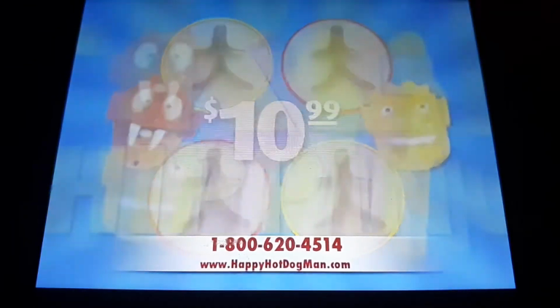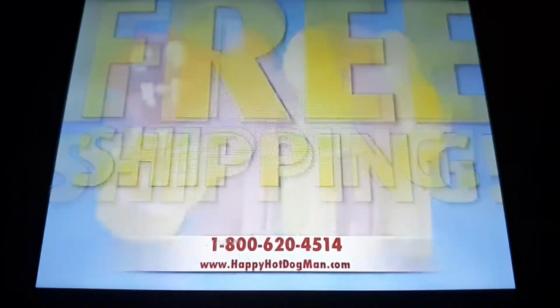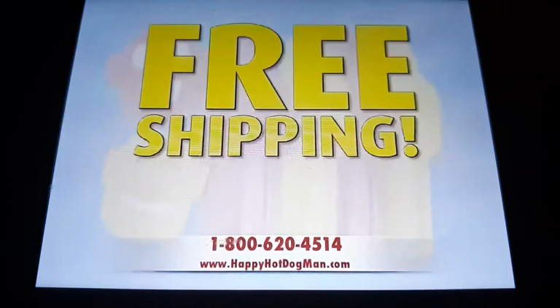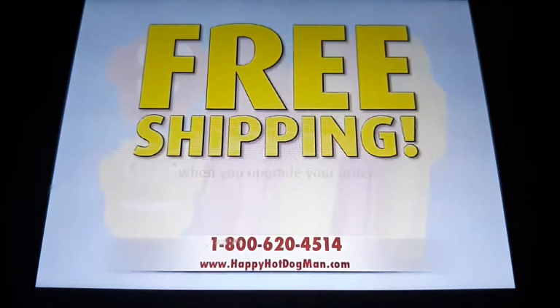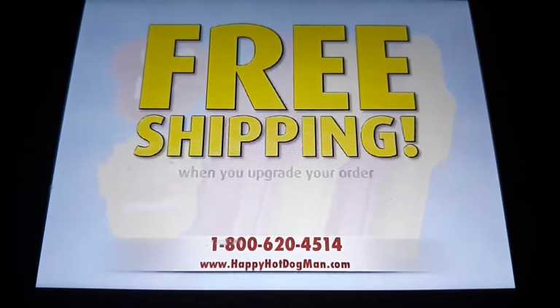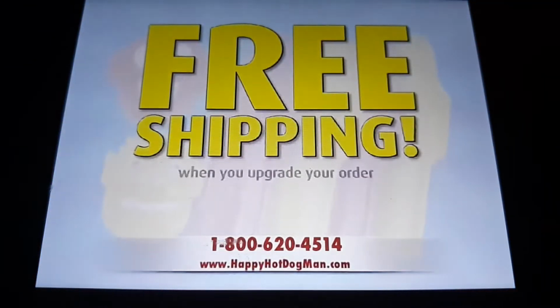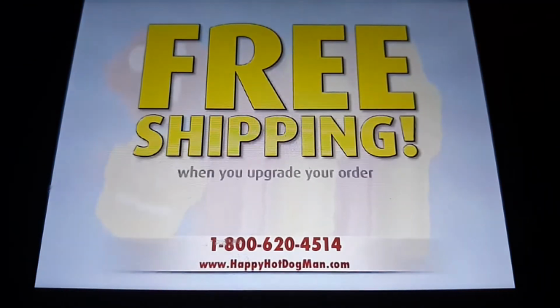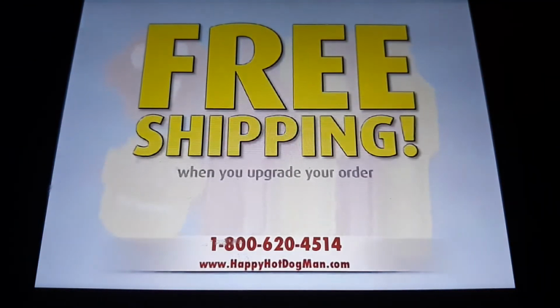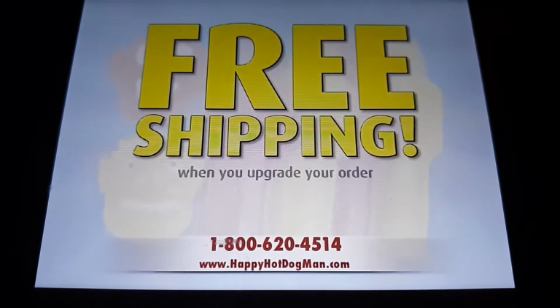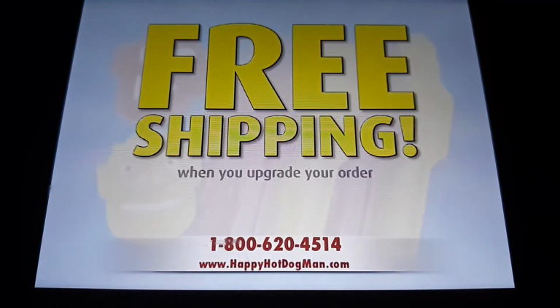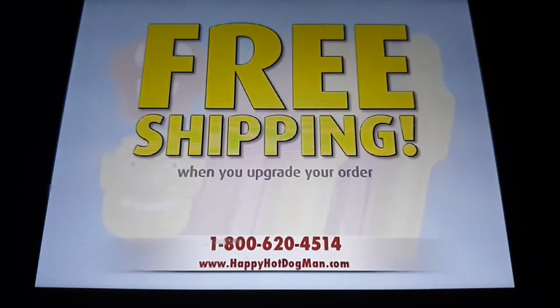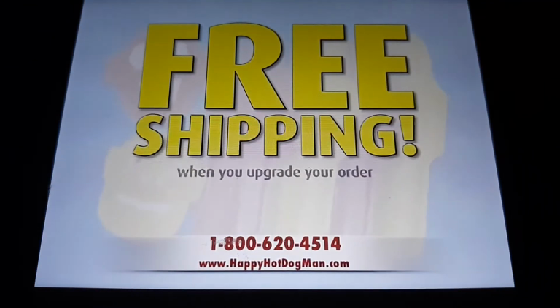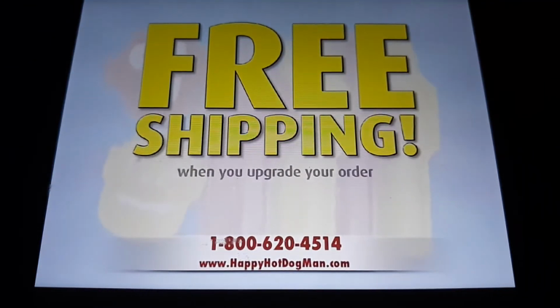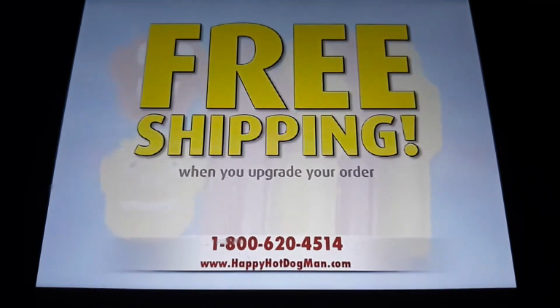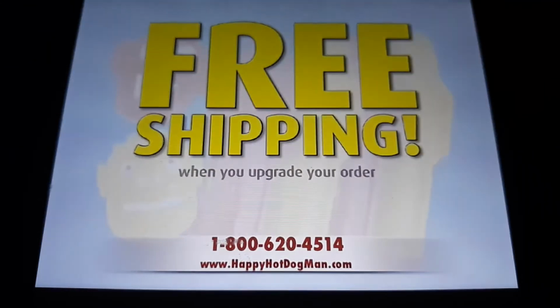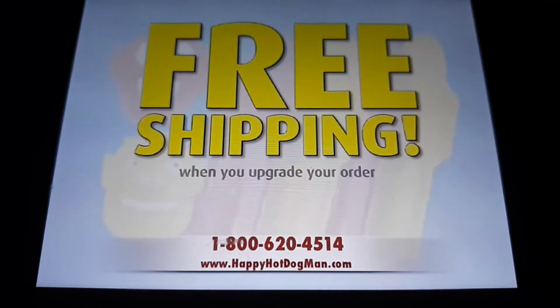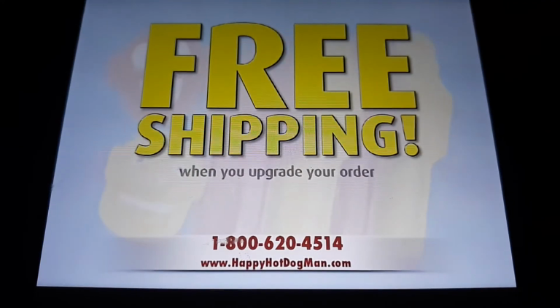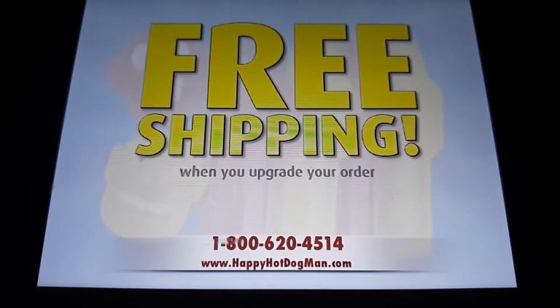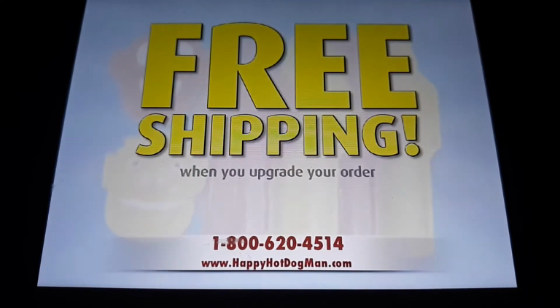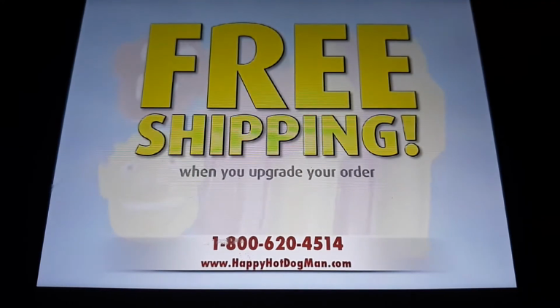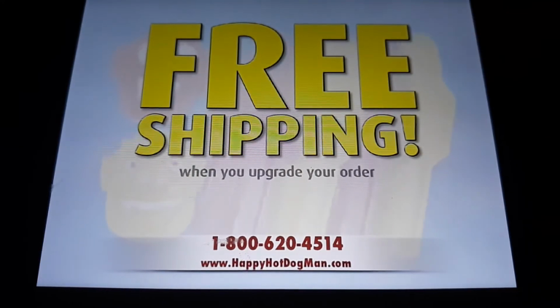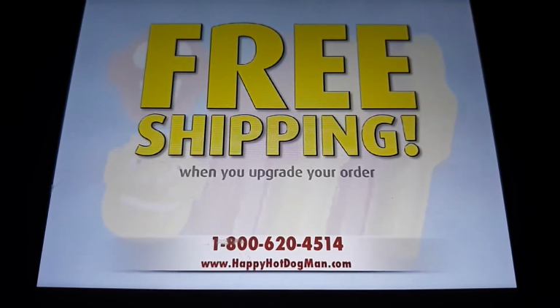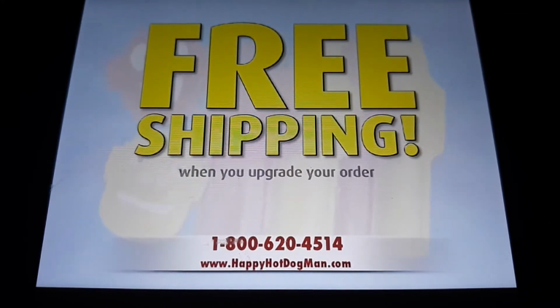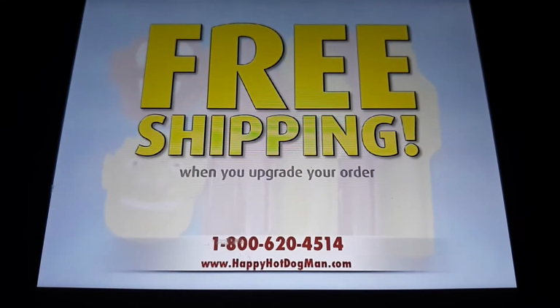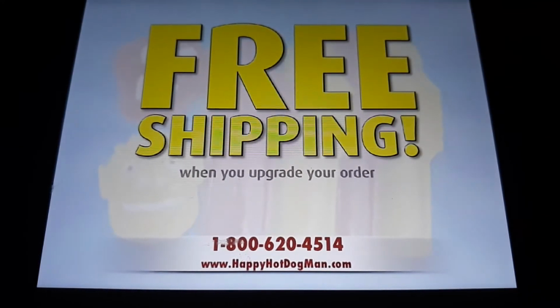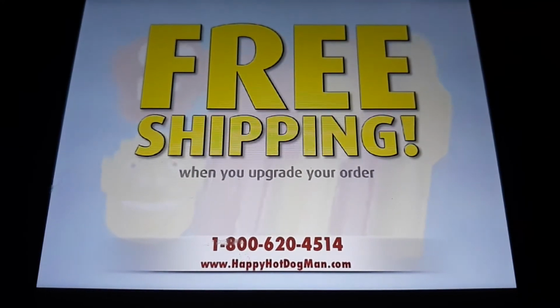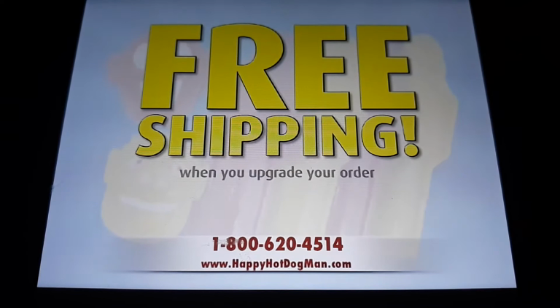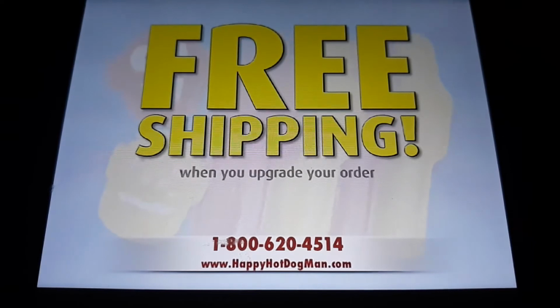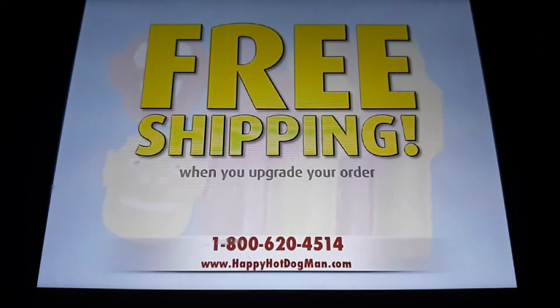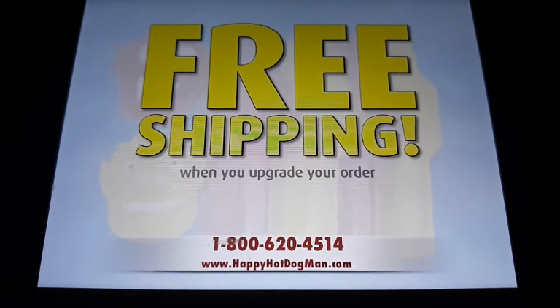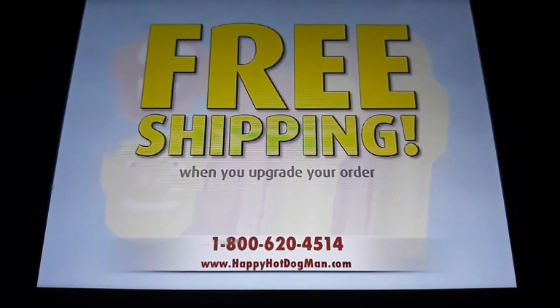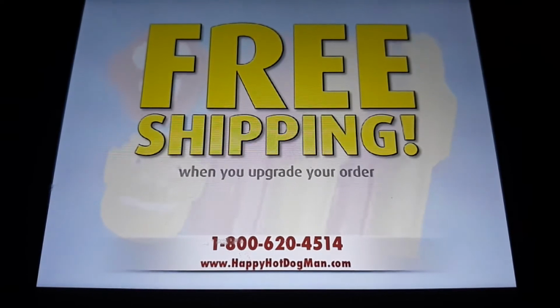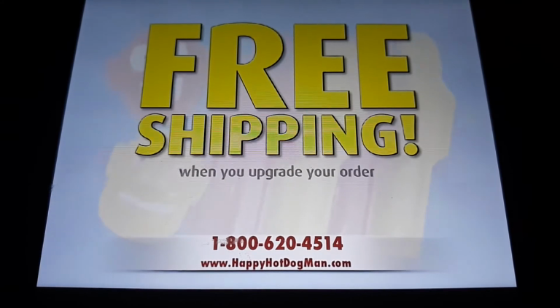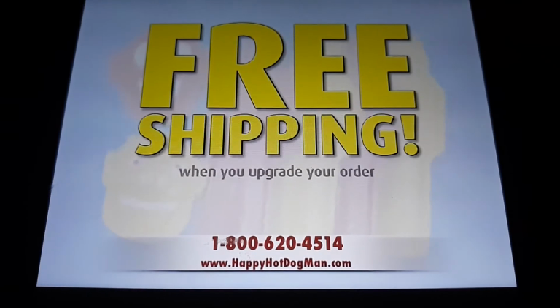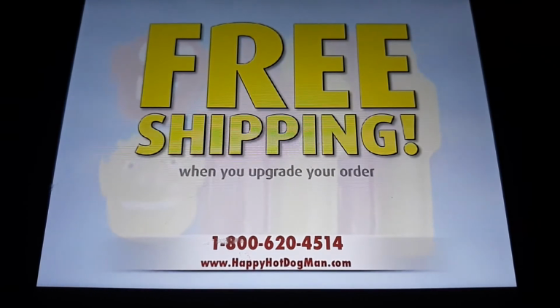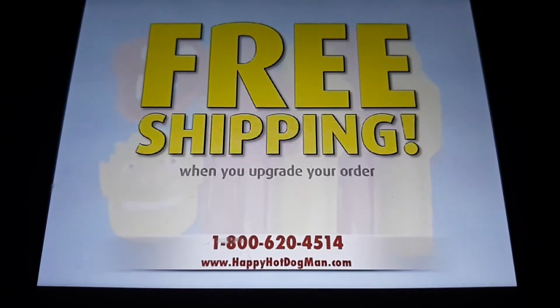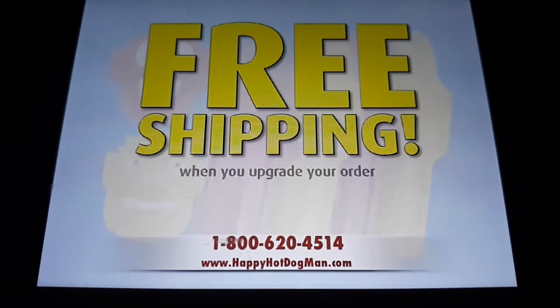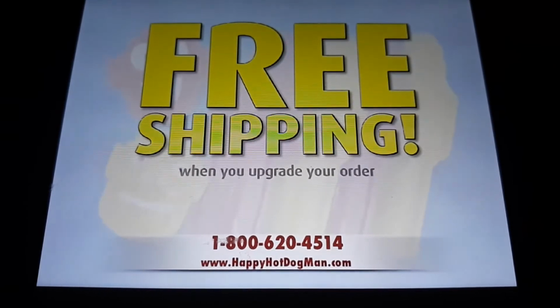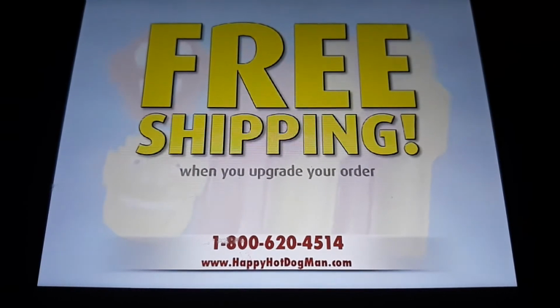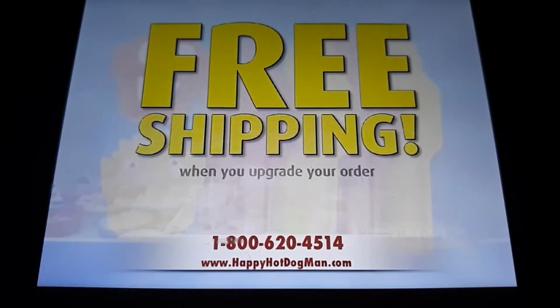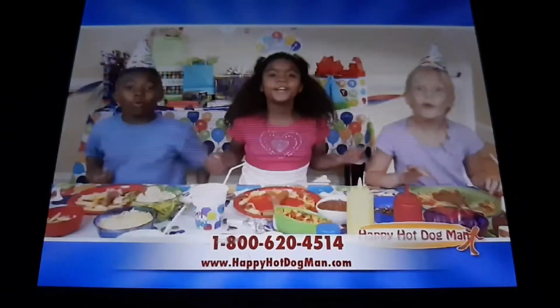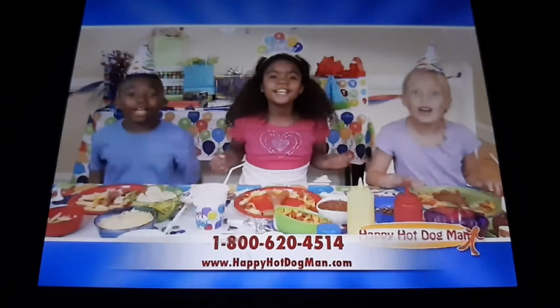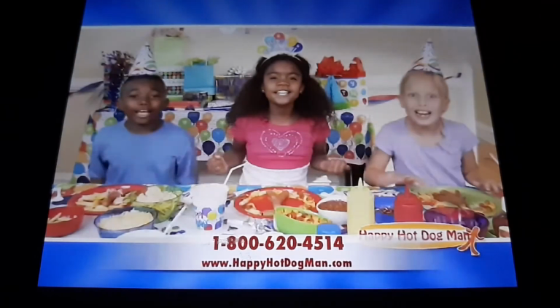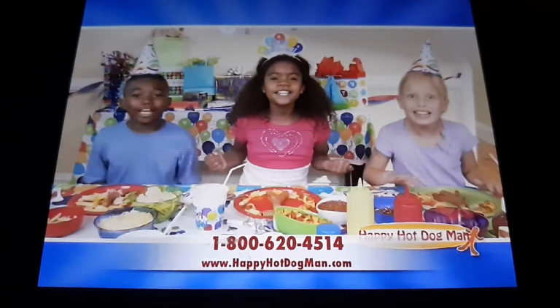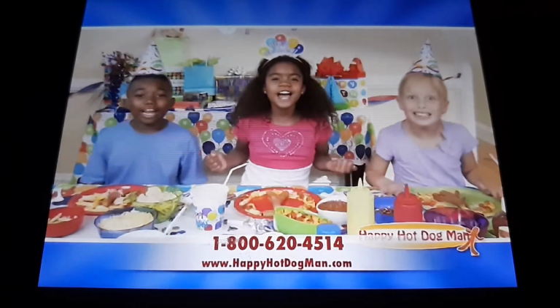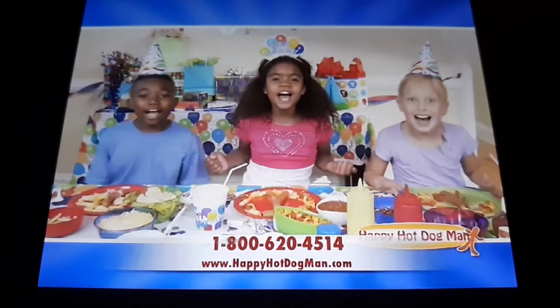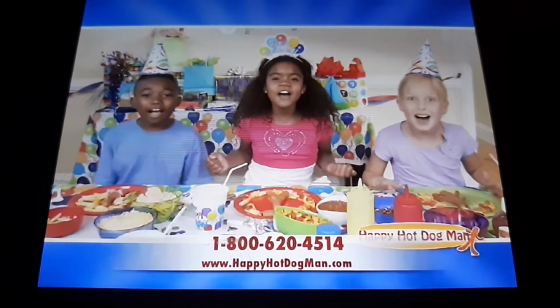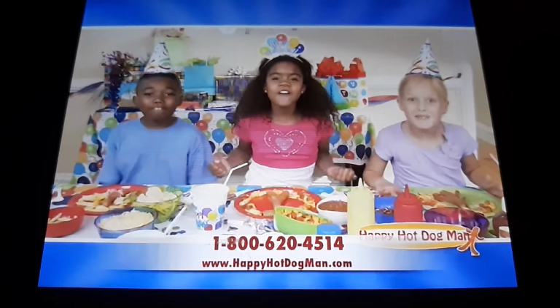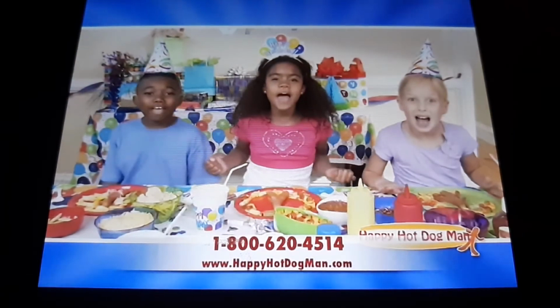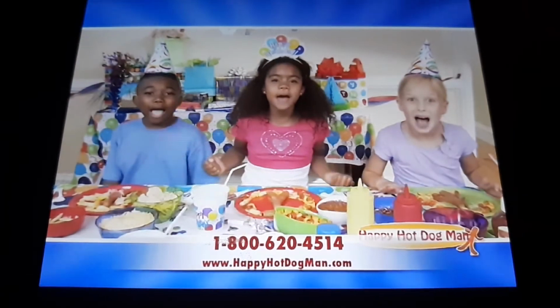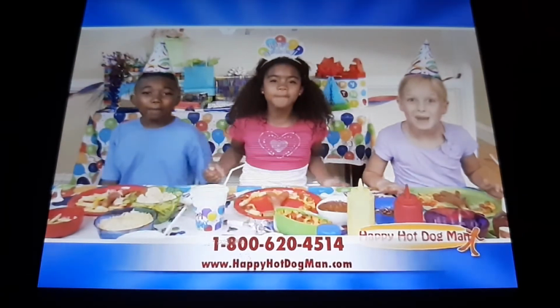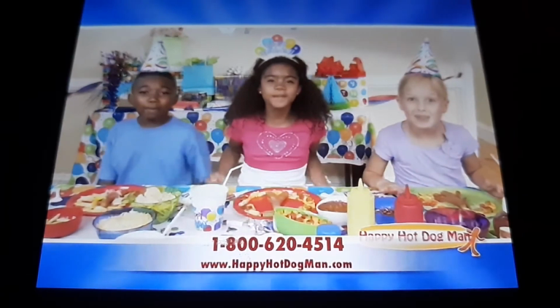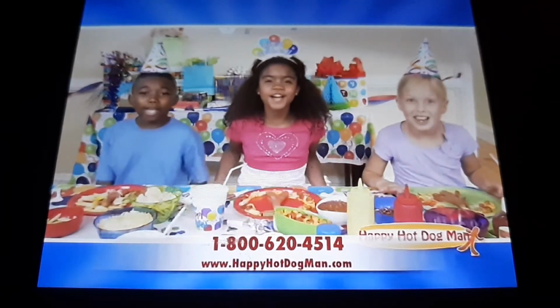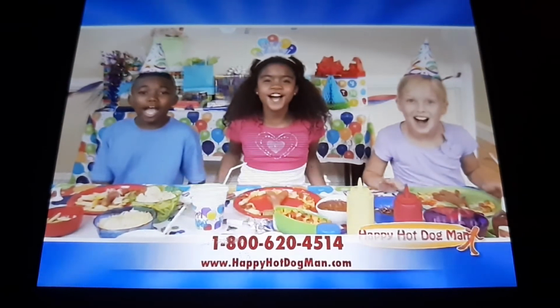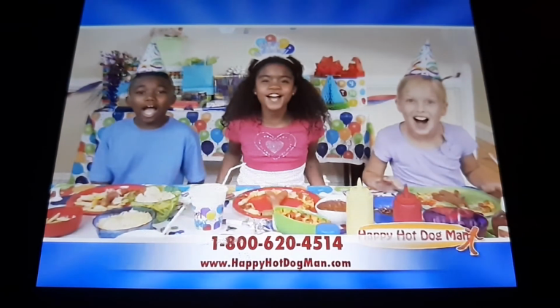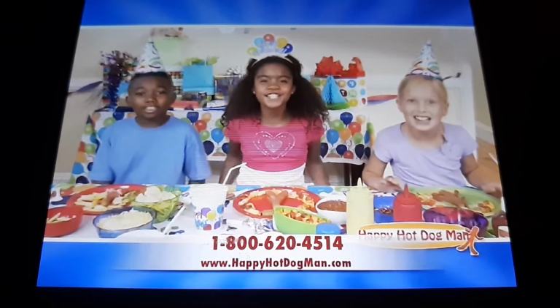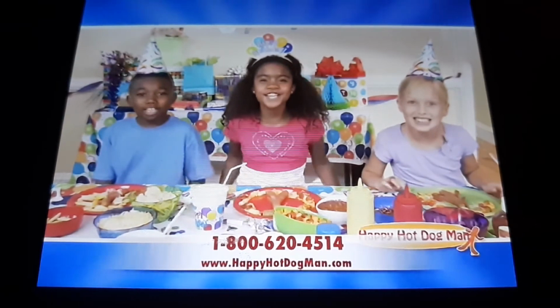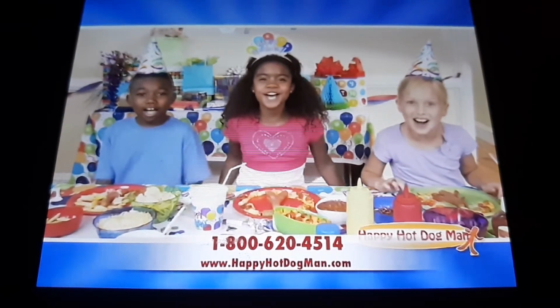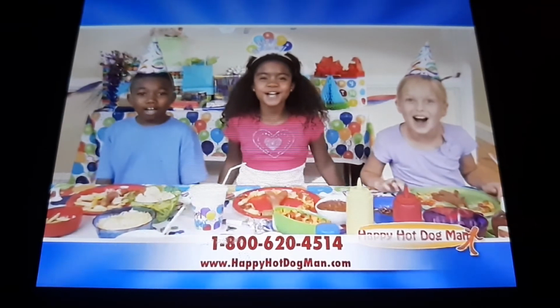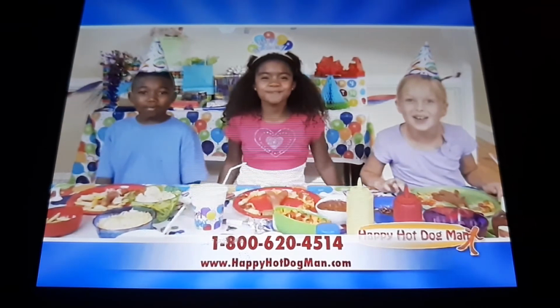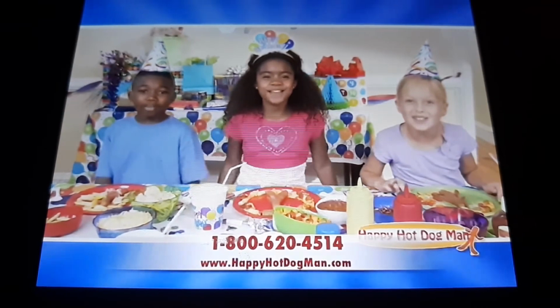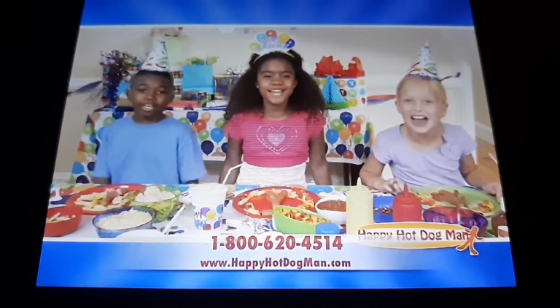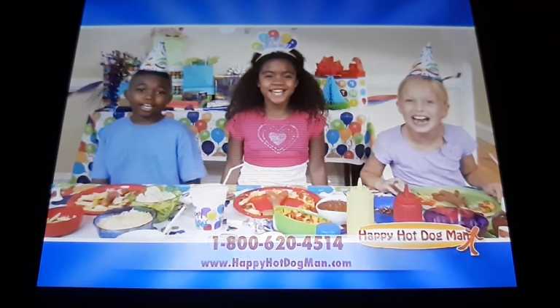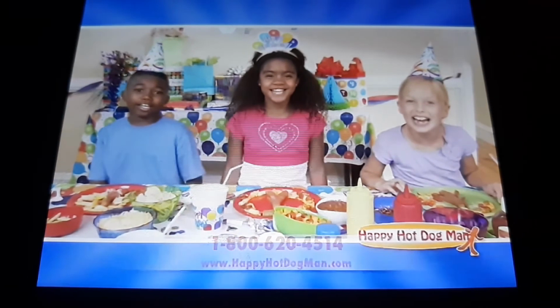And remember, you can find out about free shipping when you upgrade your order. We love Happy Hot Dog Man!